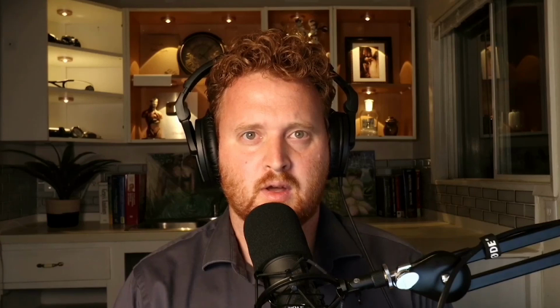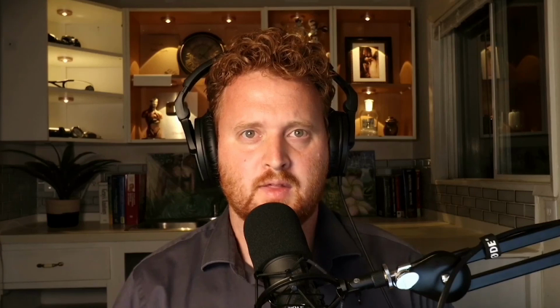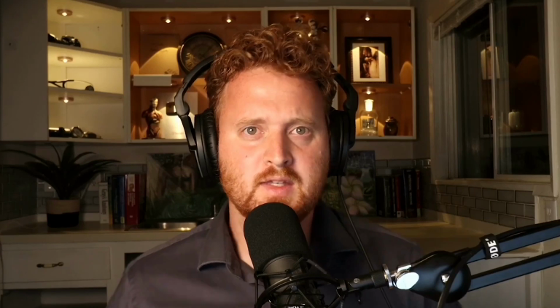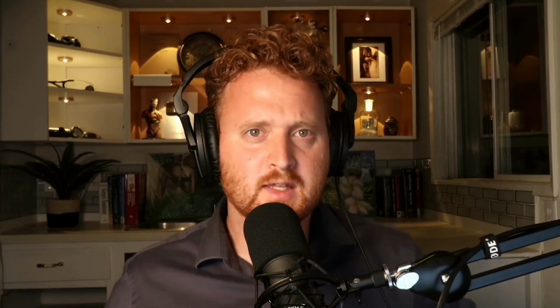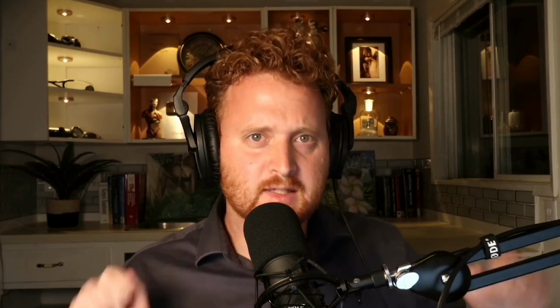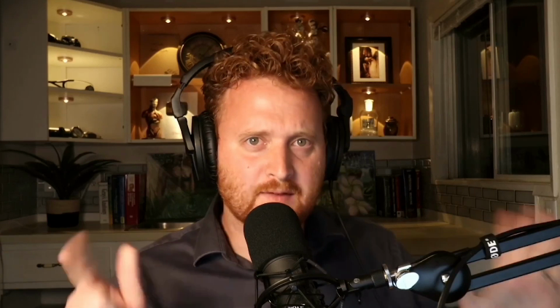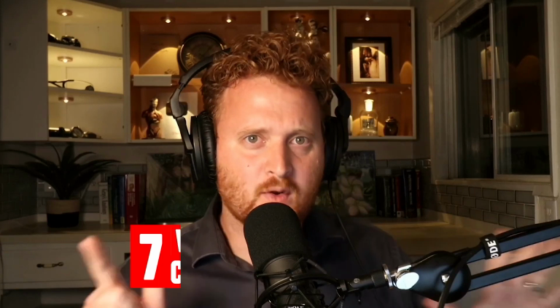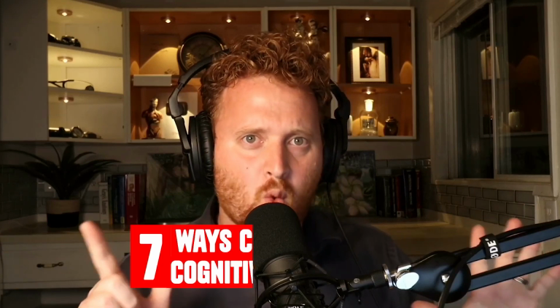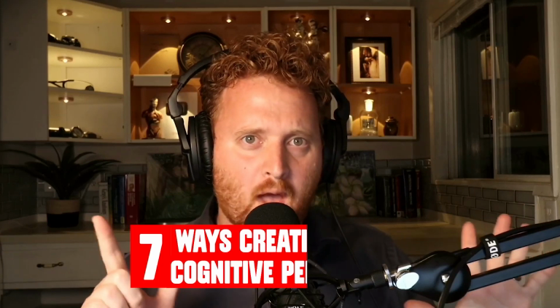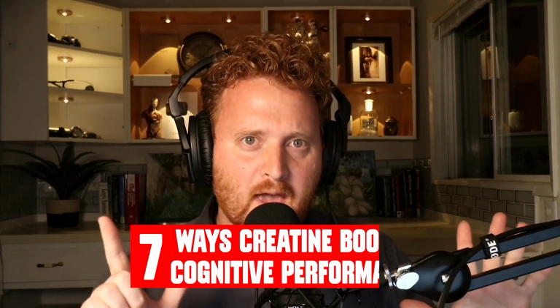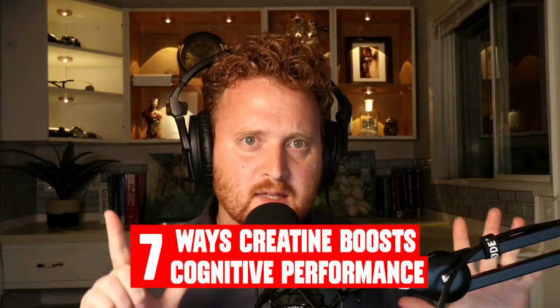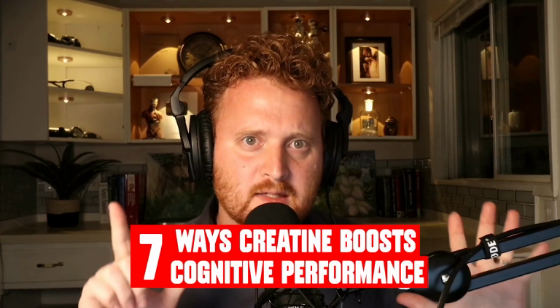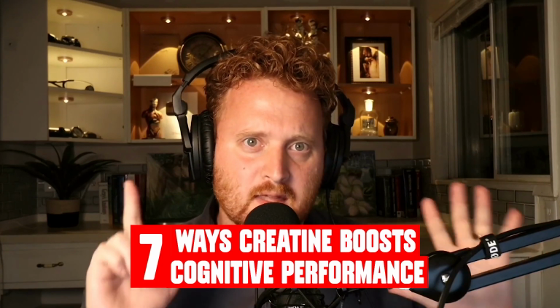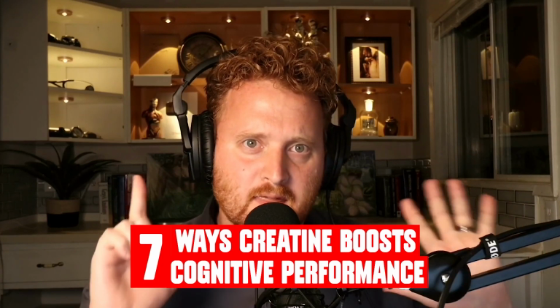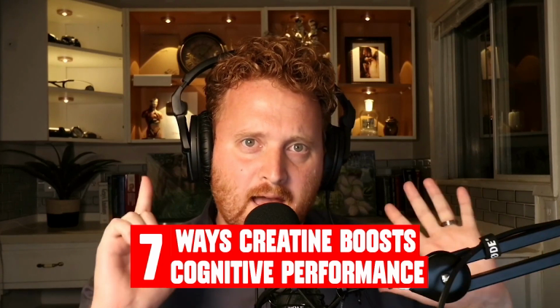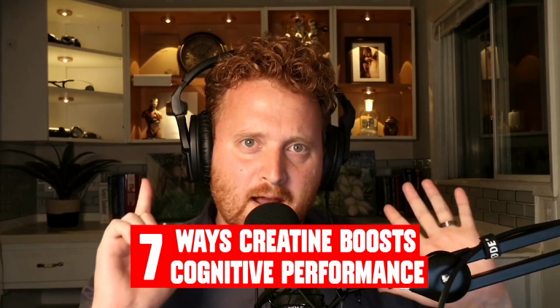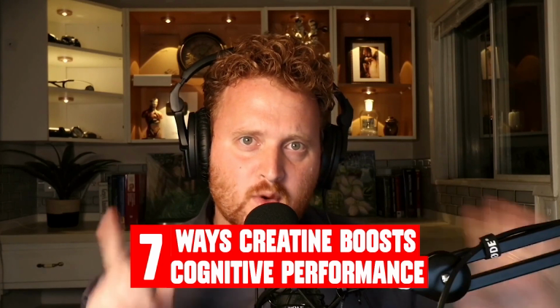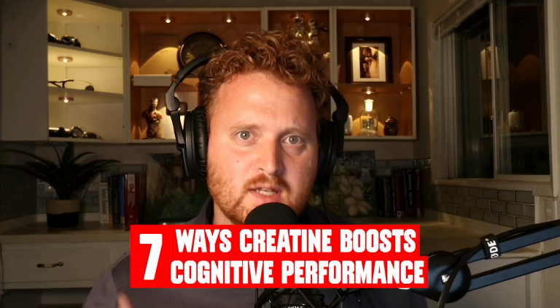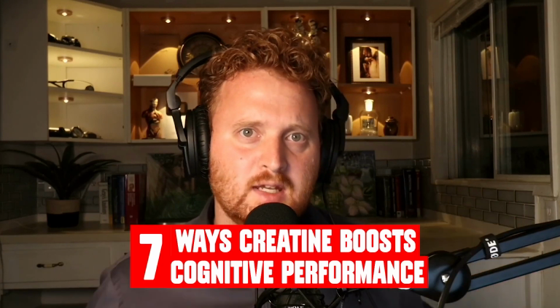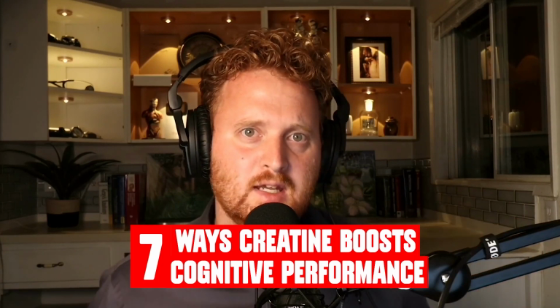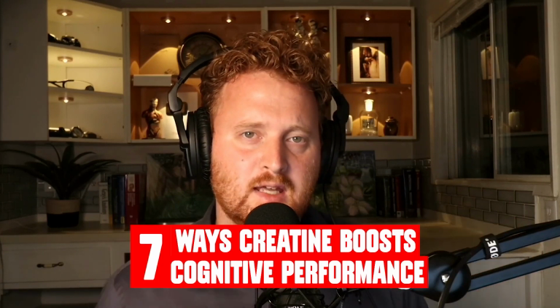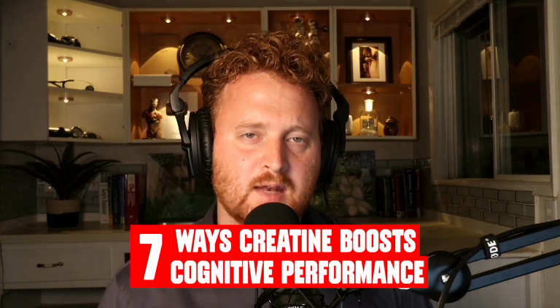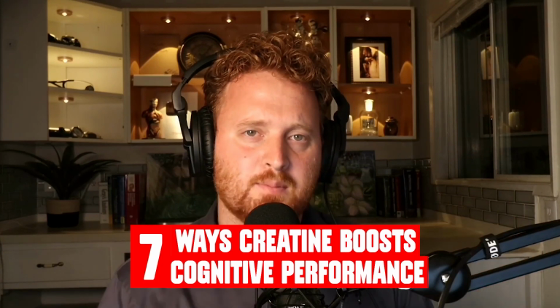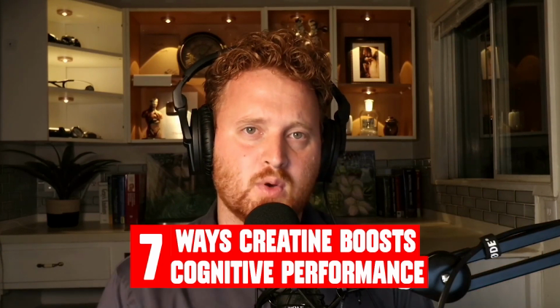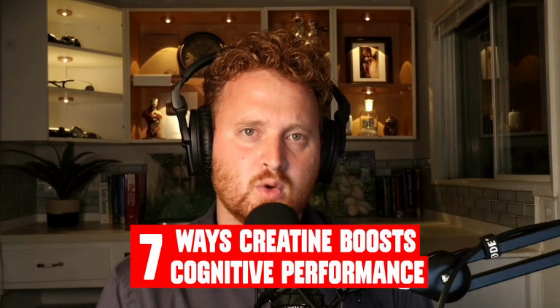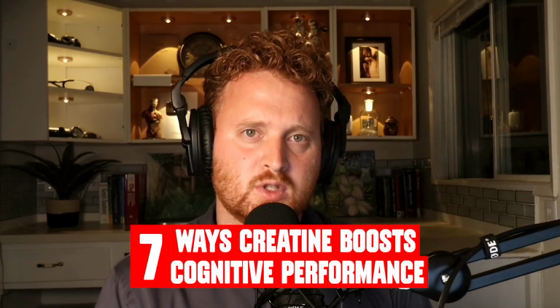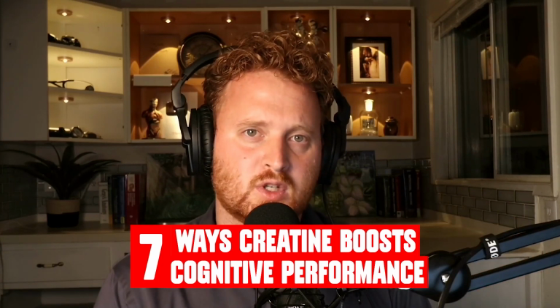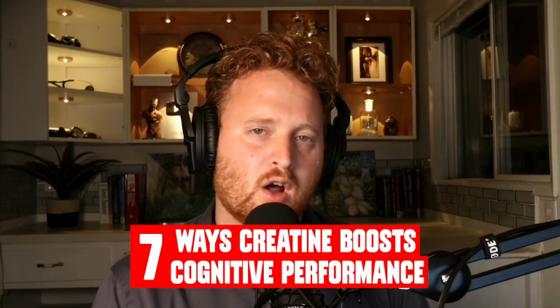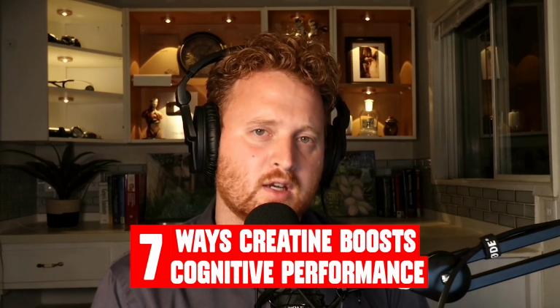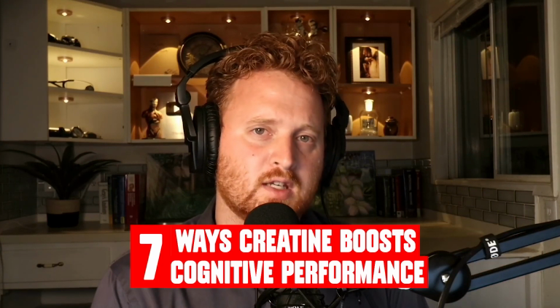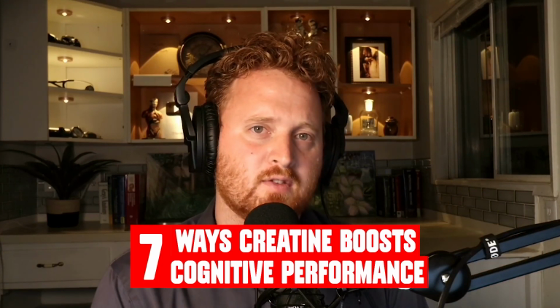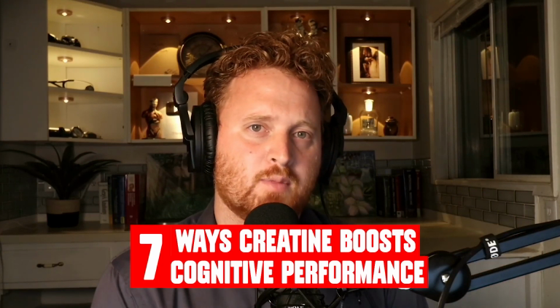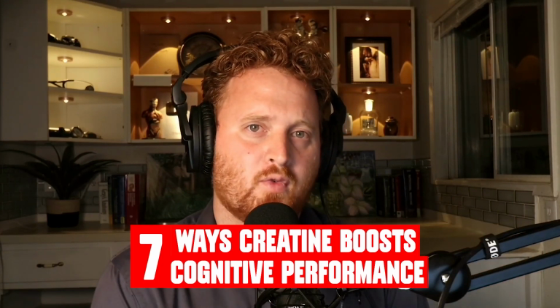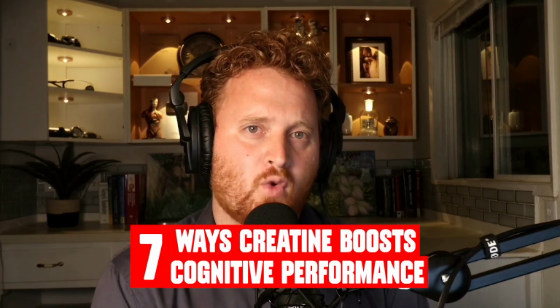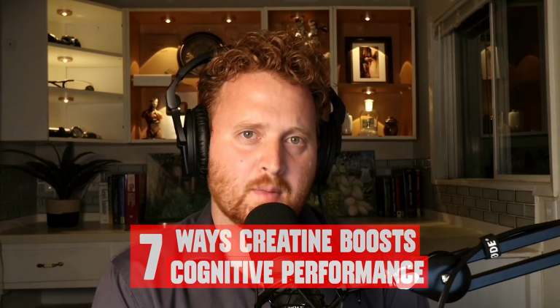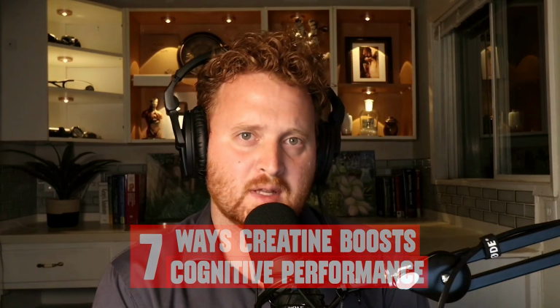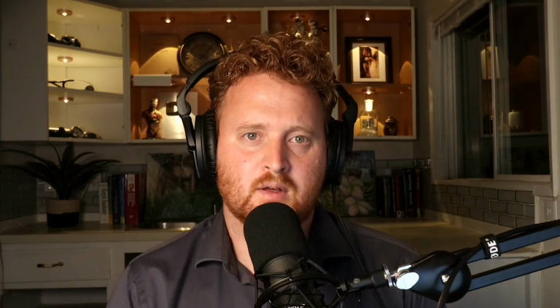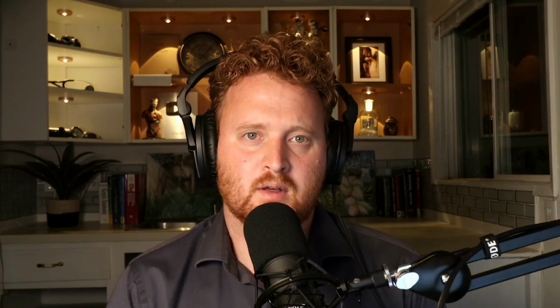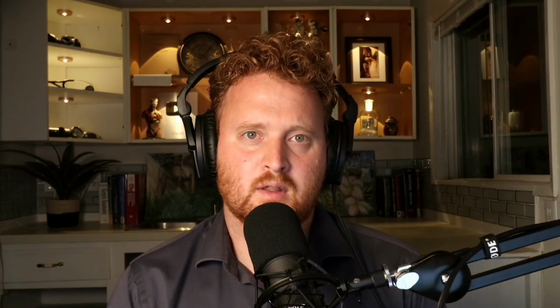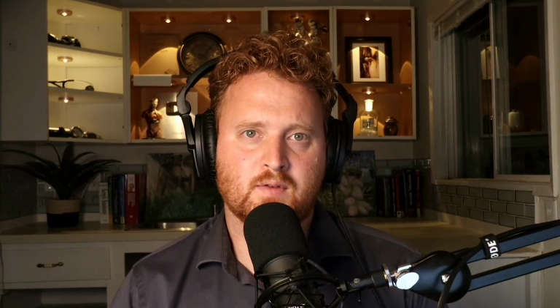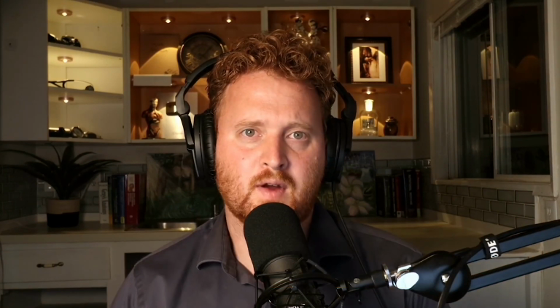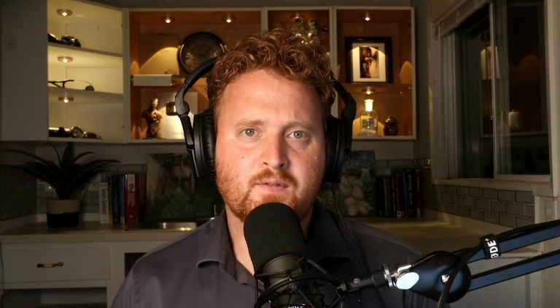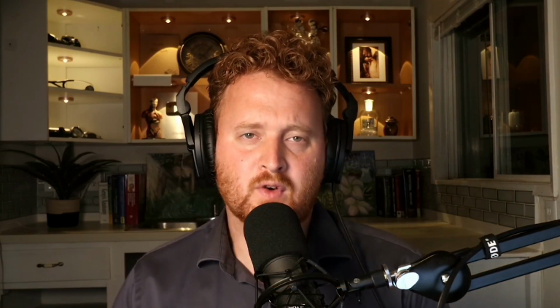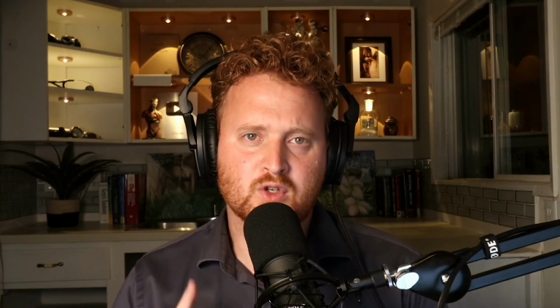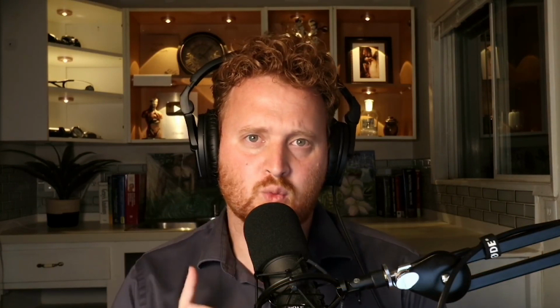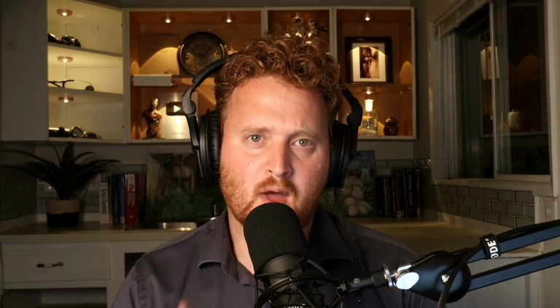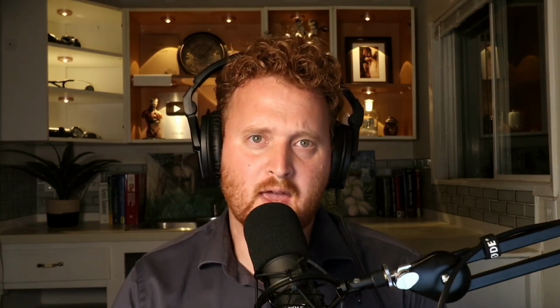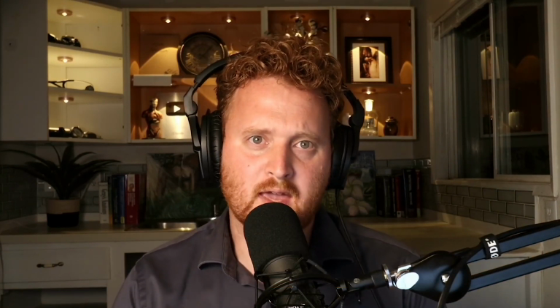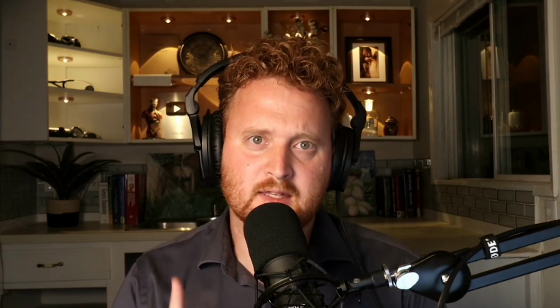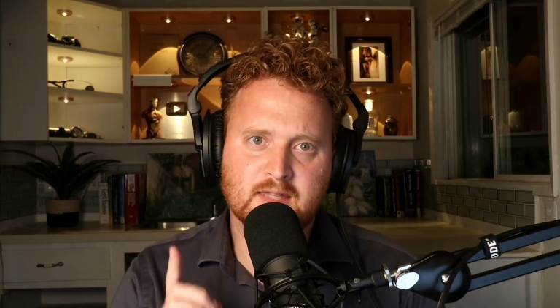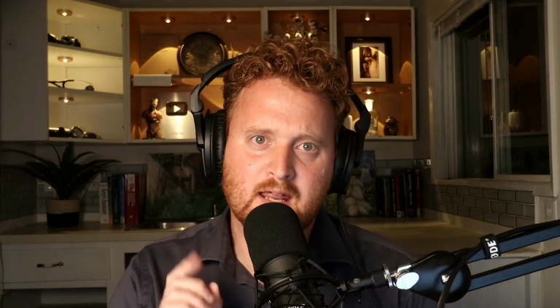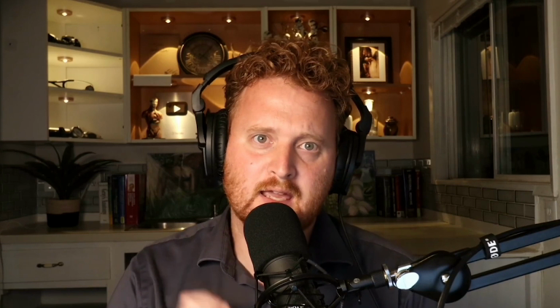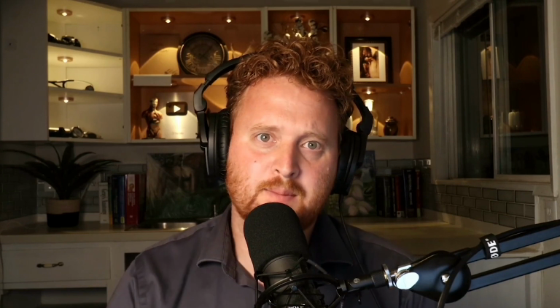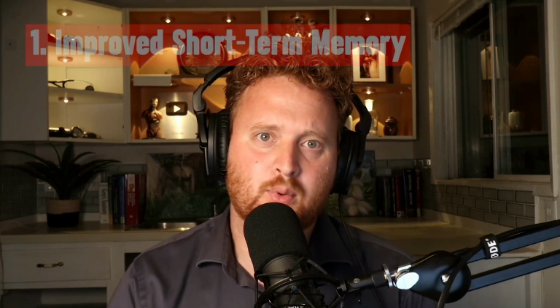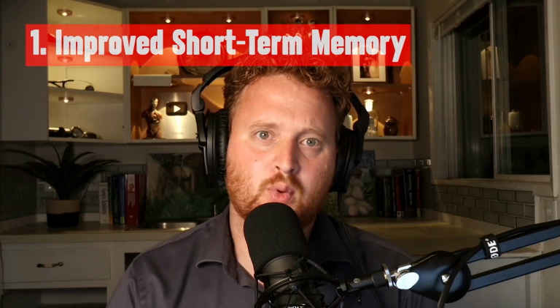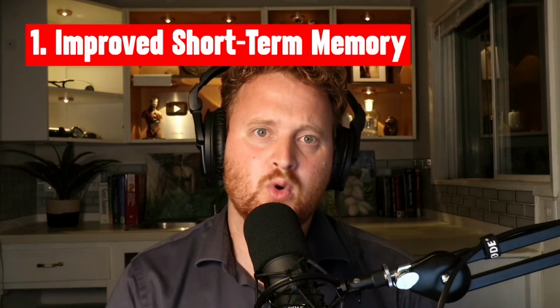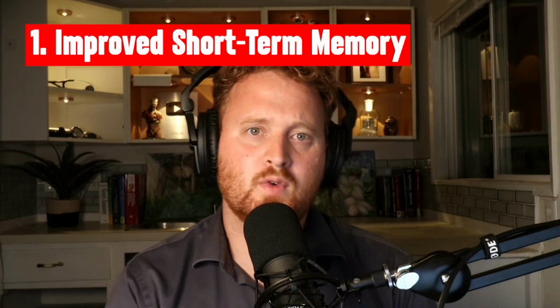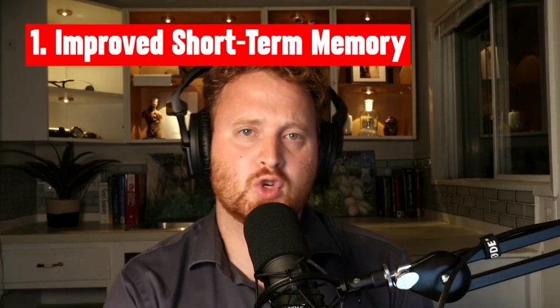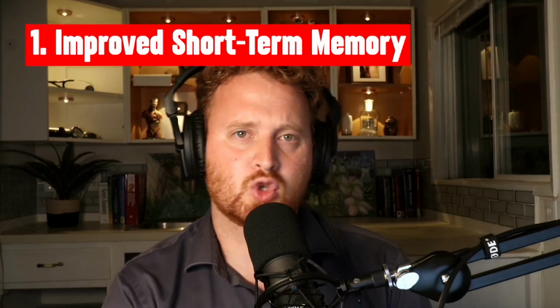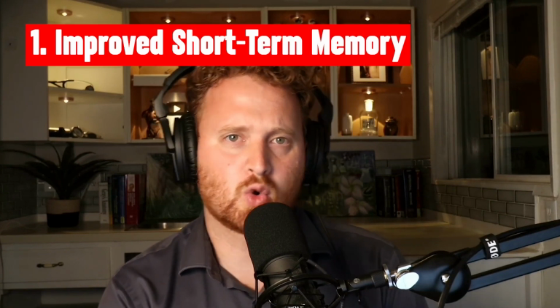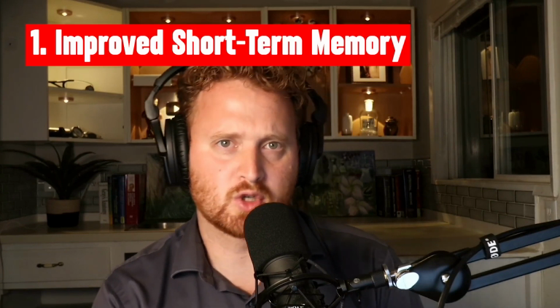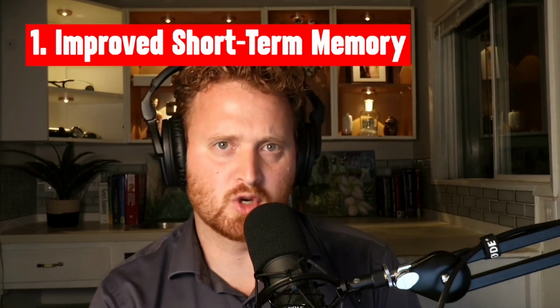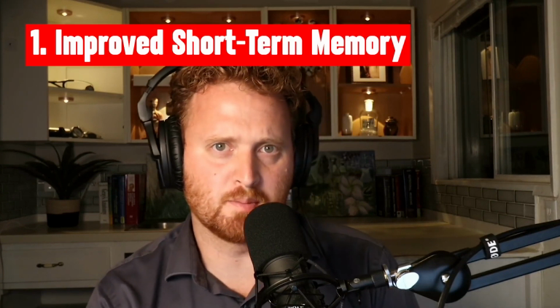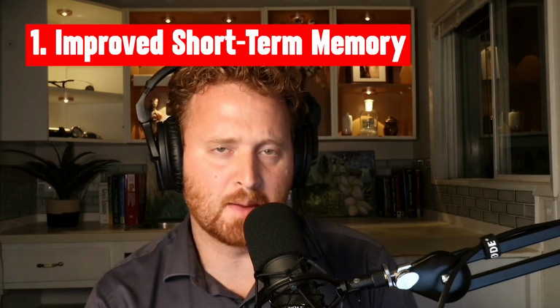These are the seven ways that creatine can boost cognitive performance. The very first way is that it can improve short-term memory.